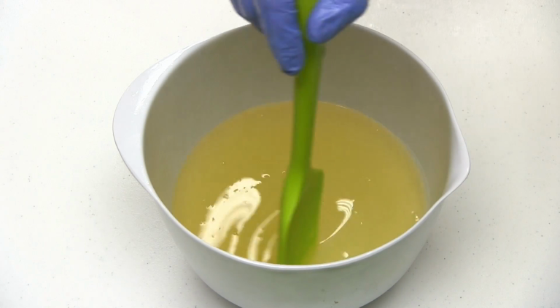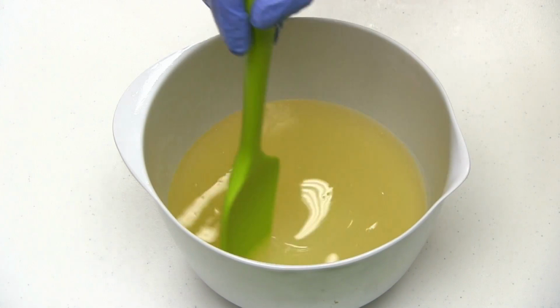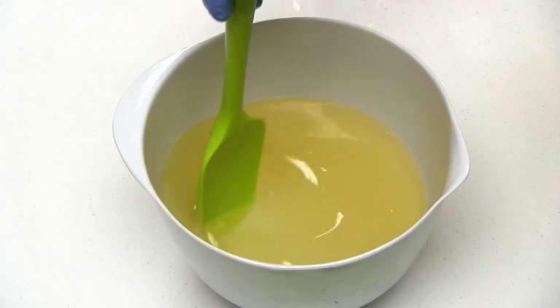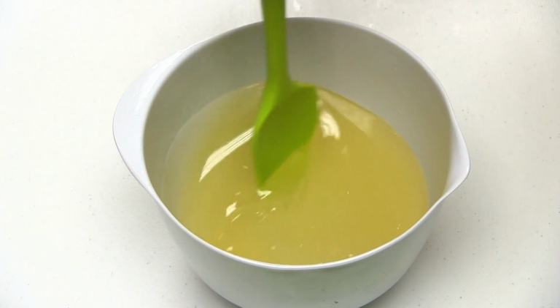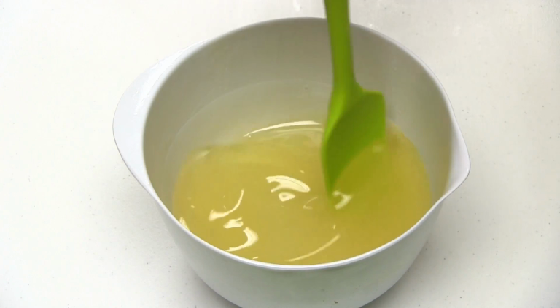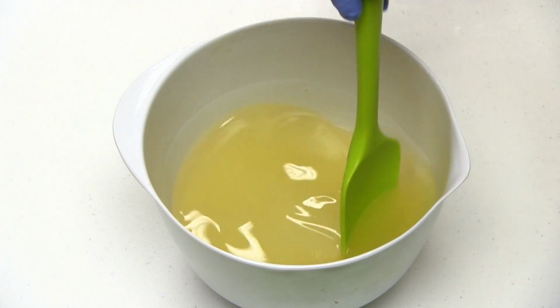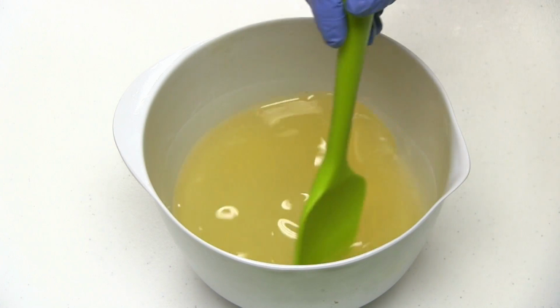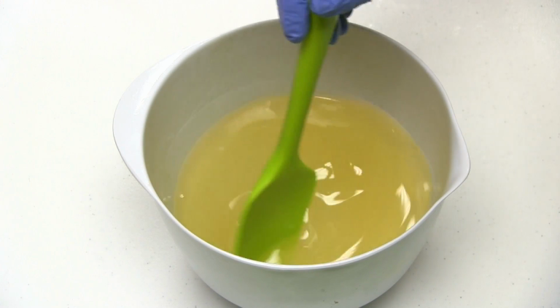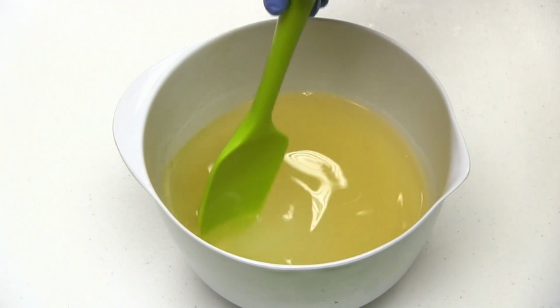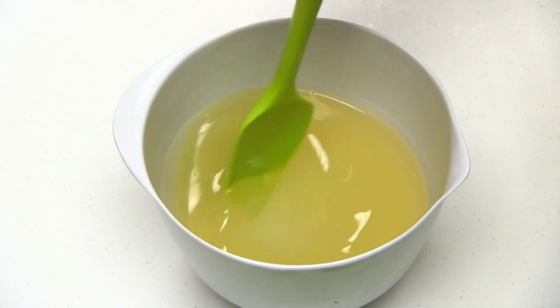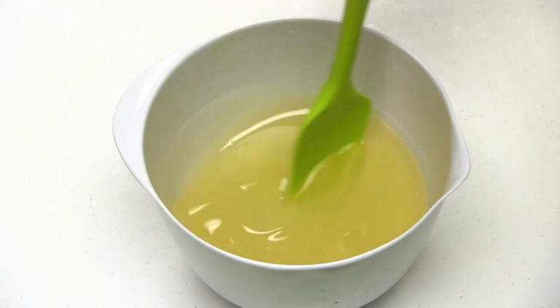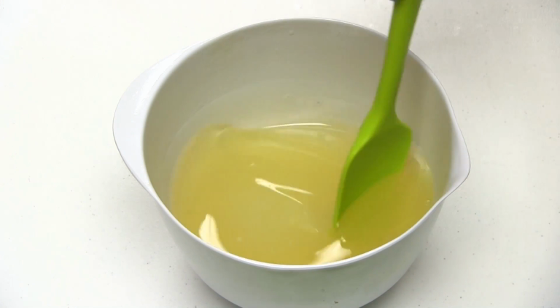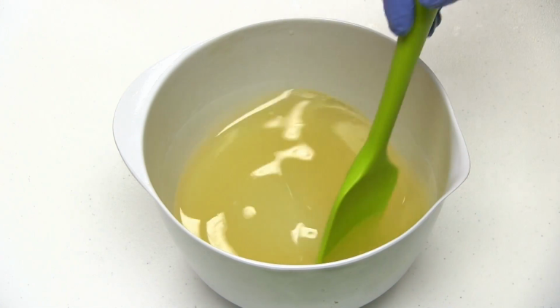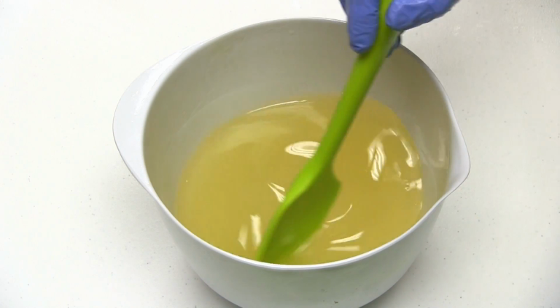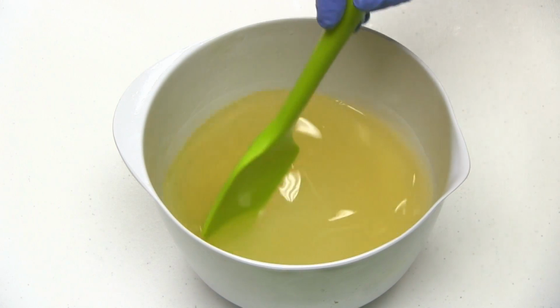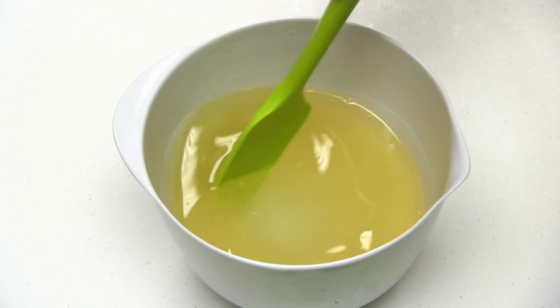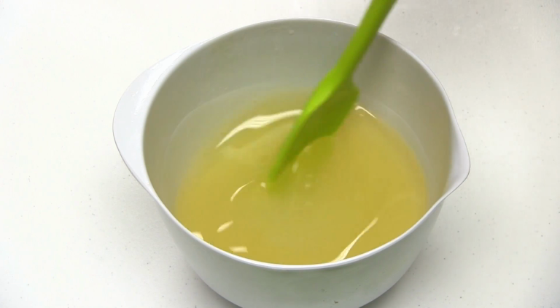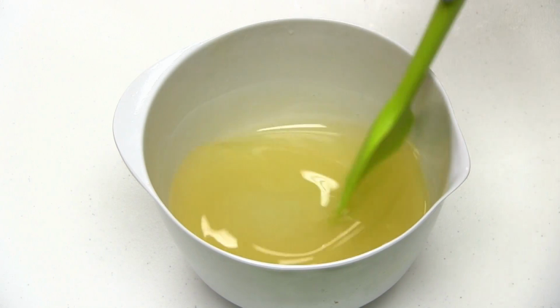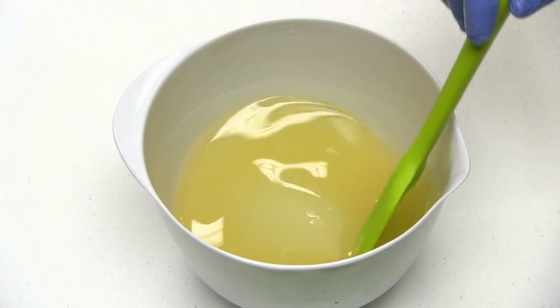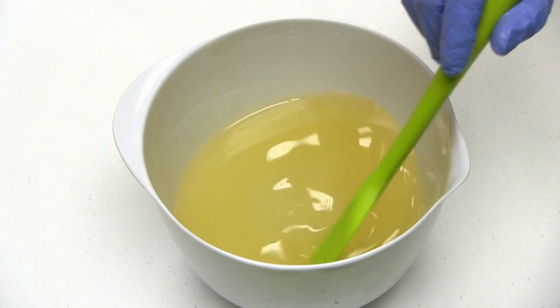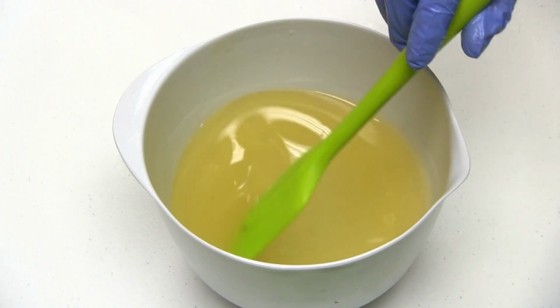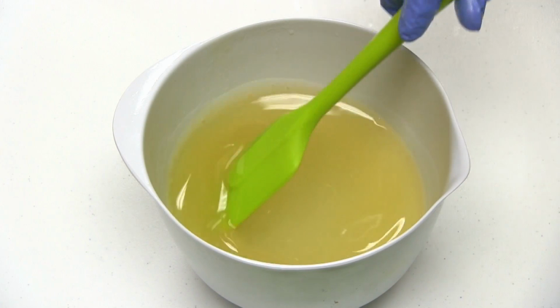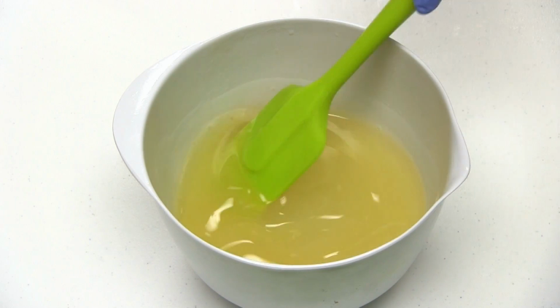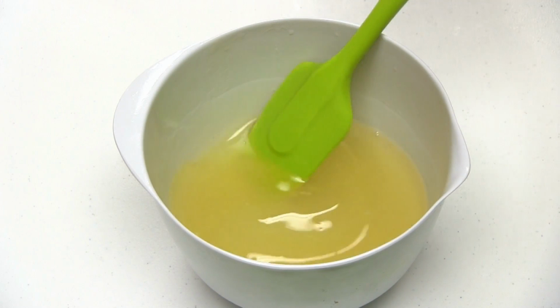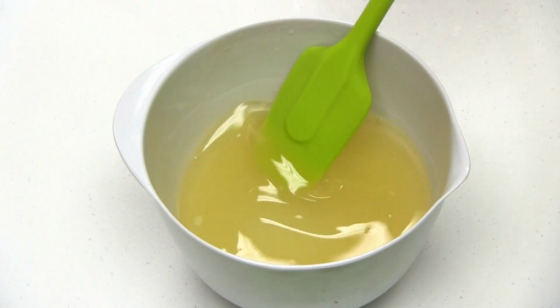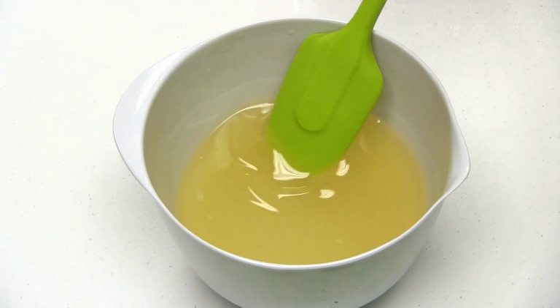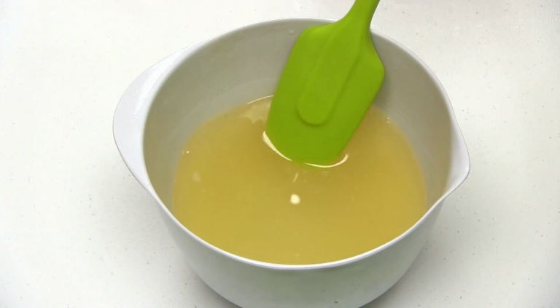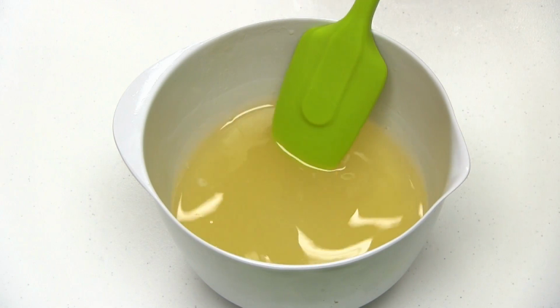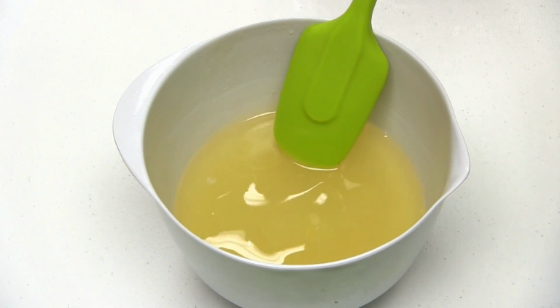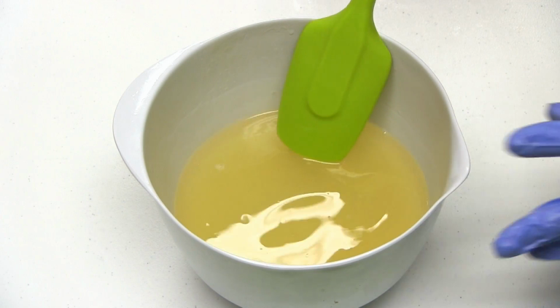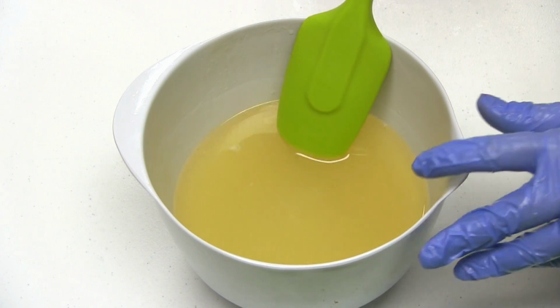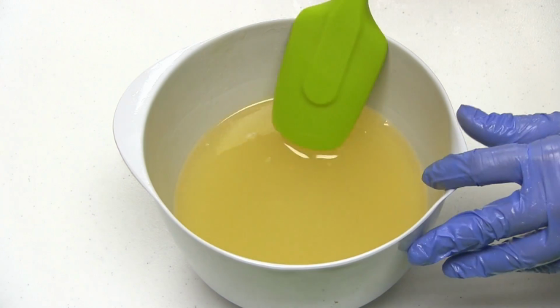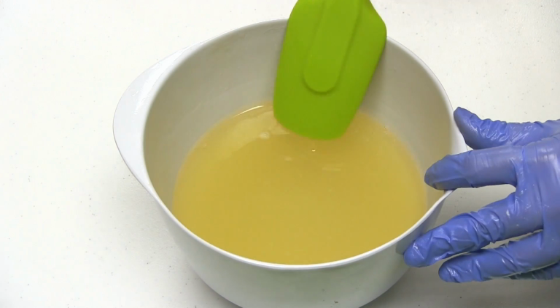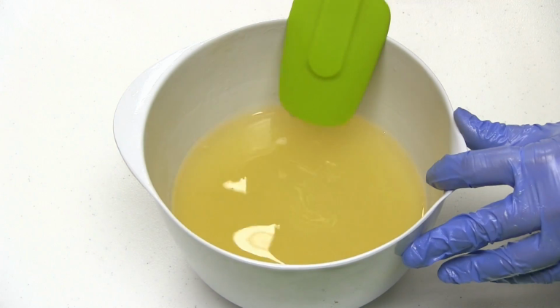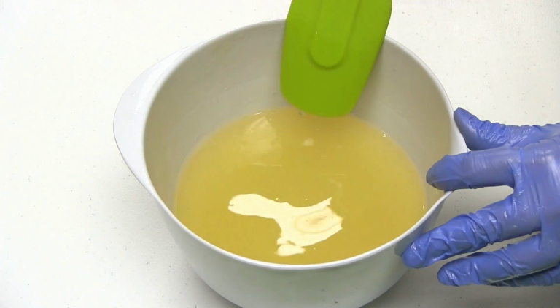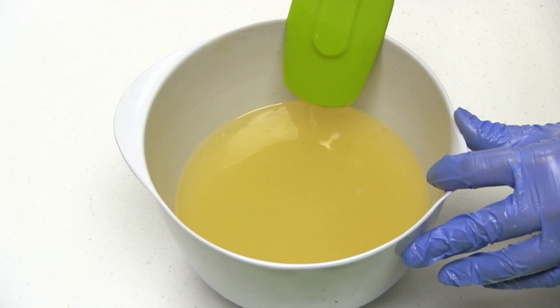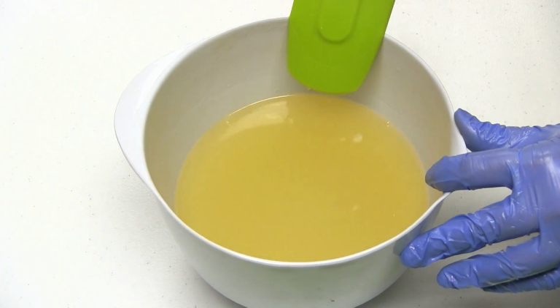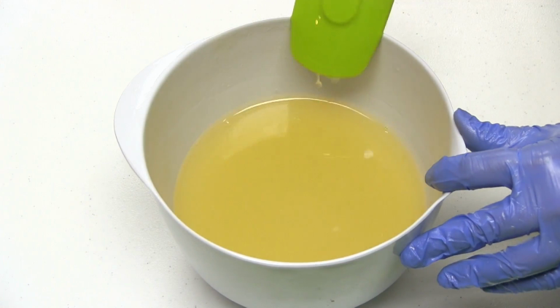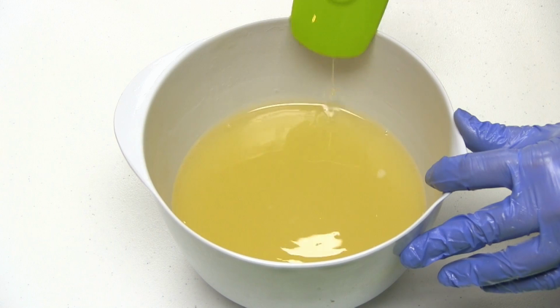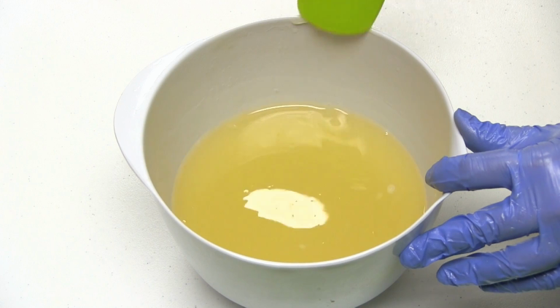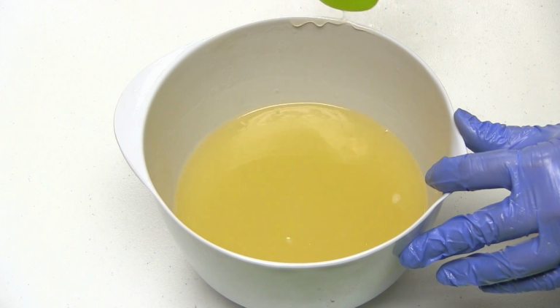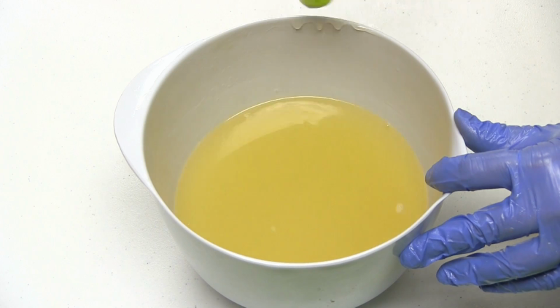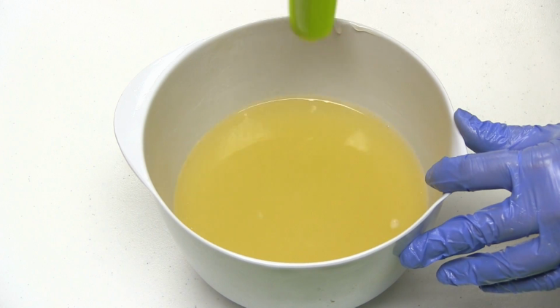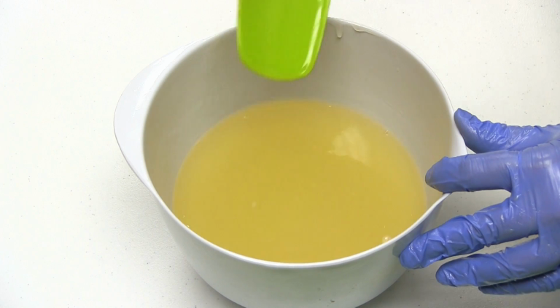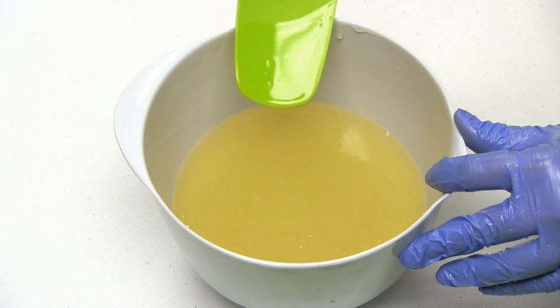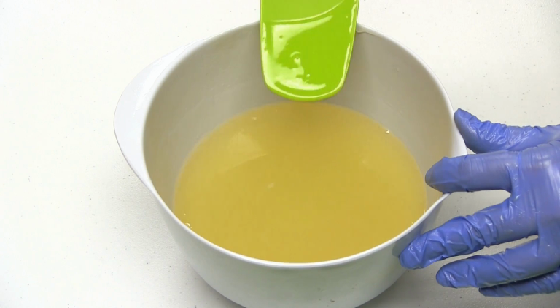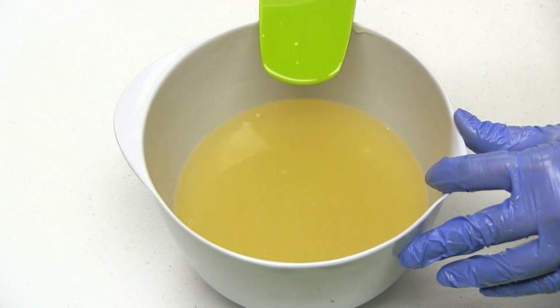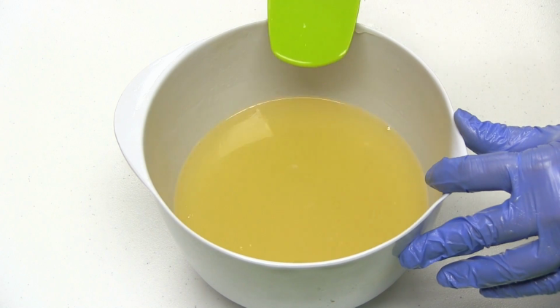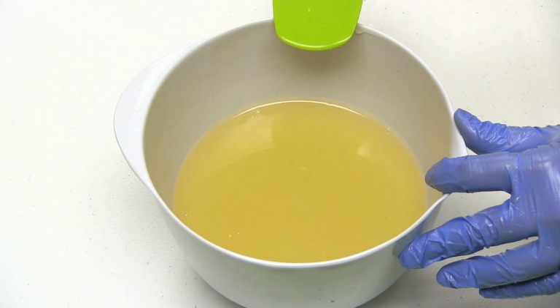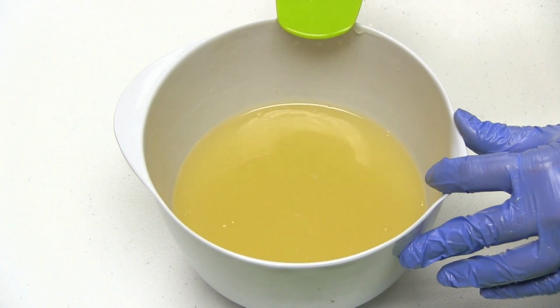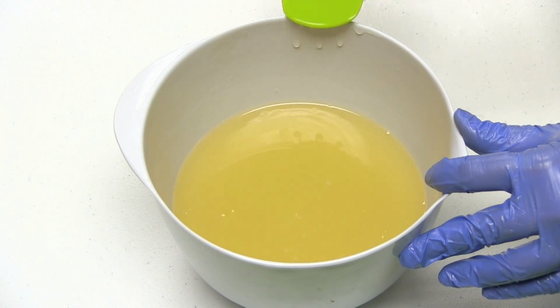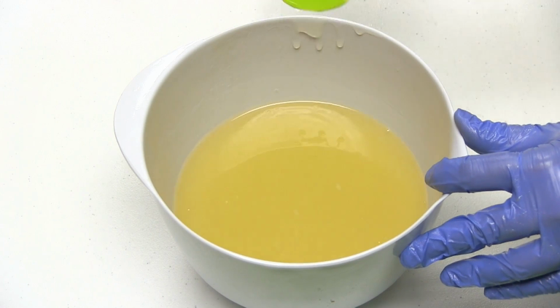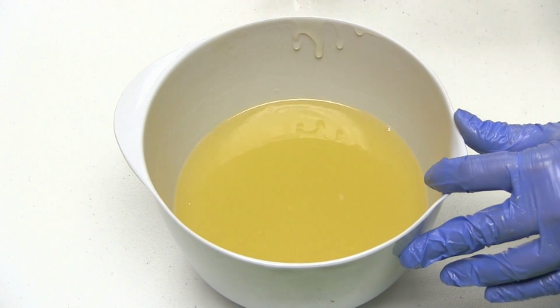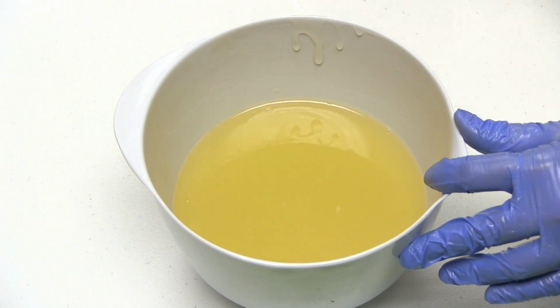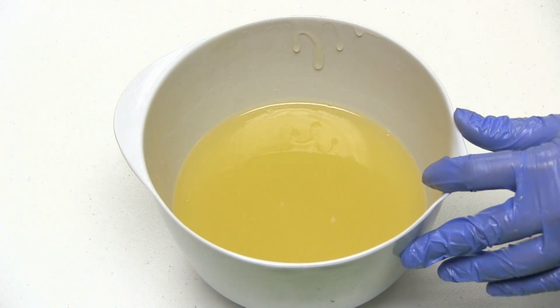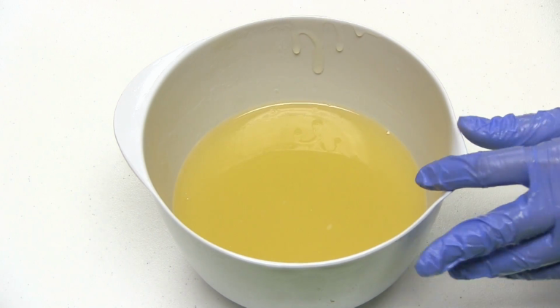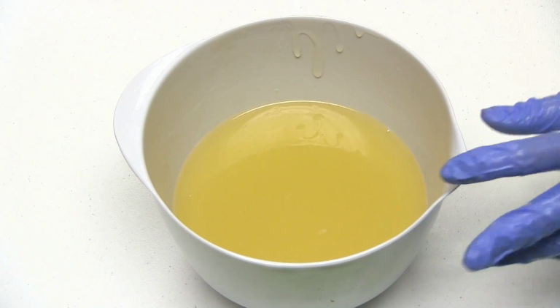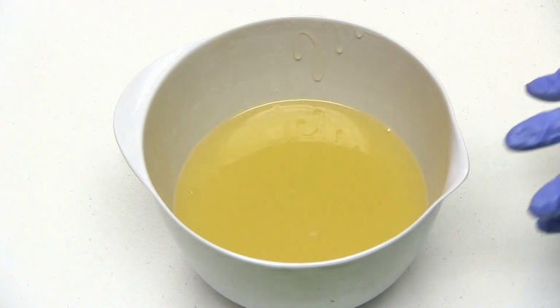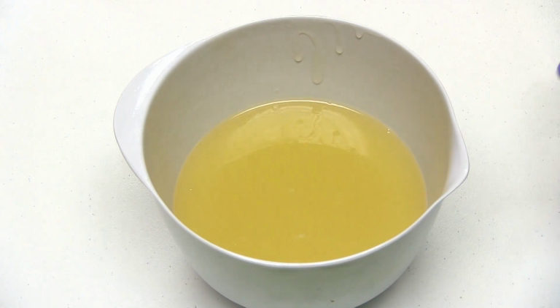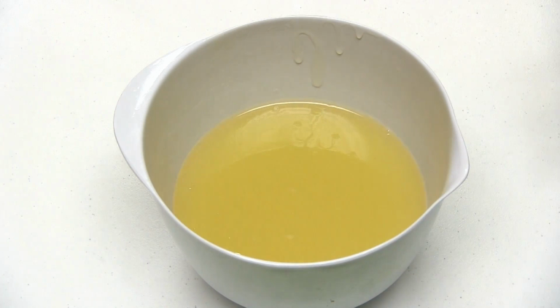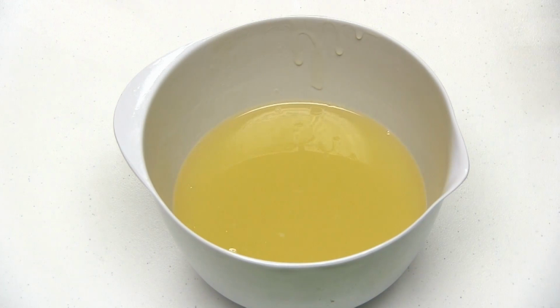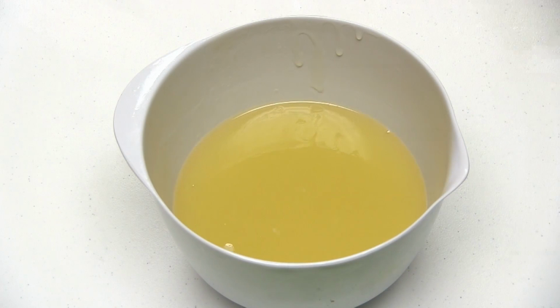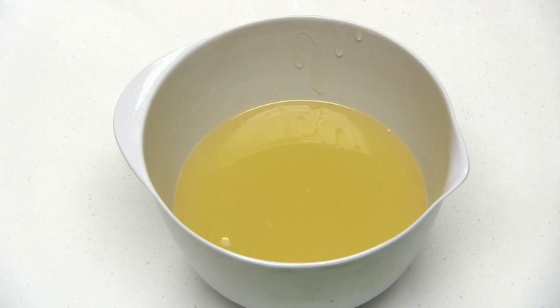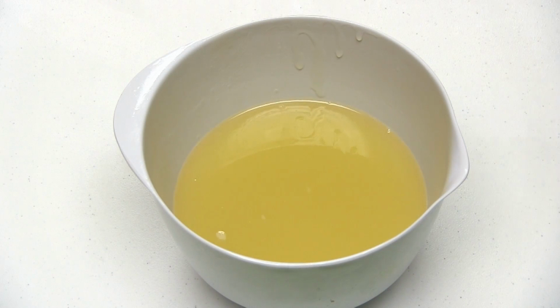I've already combined my soap and oils and lime mixture together. Bear with me while I beat the soap batter to bring it to trace.